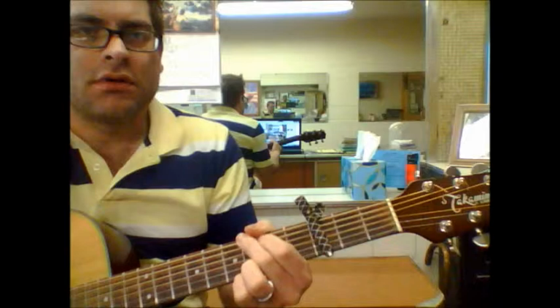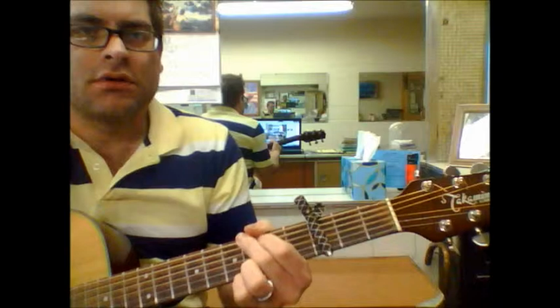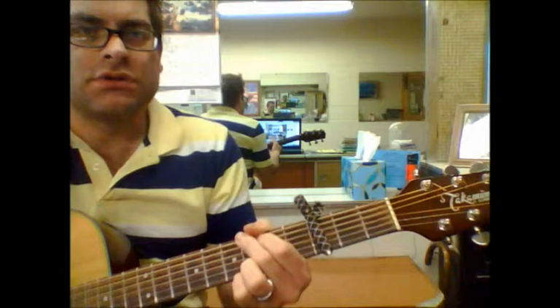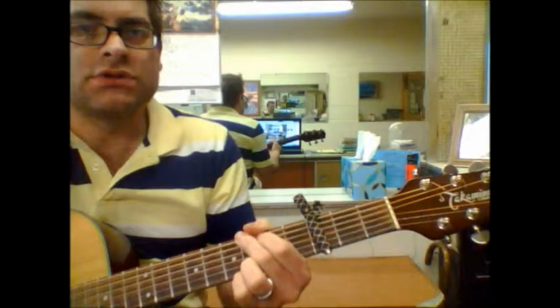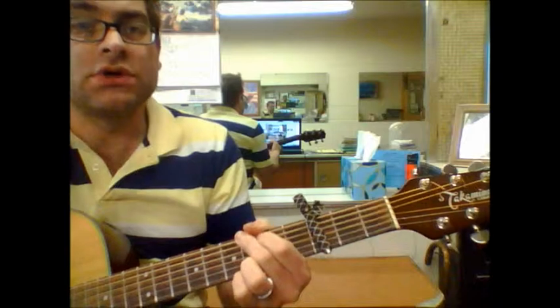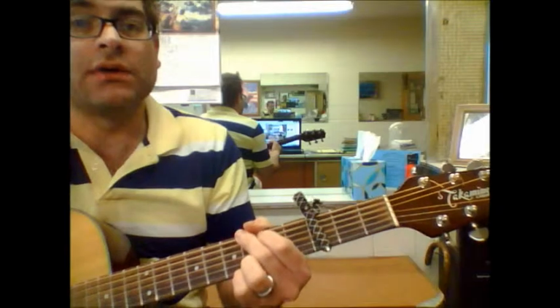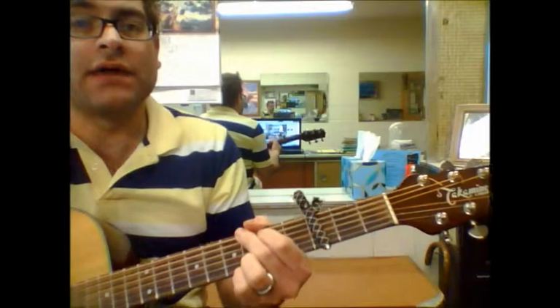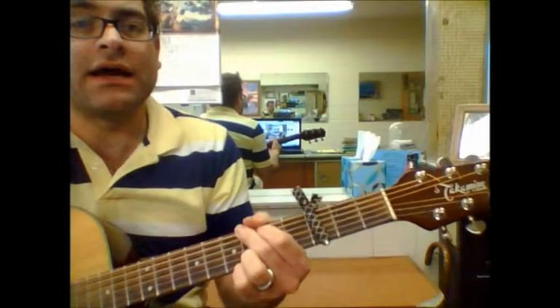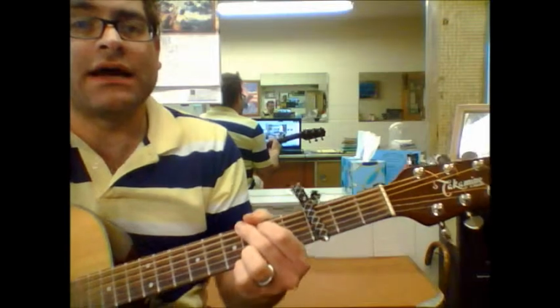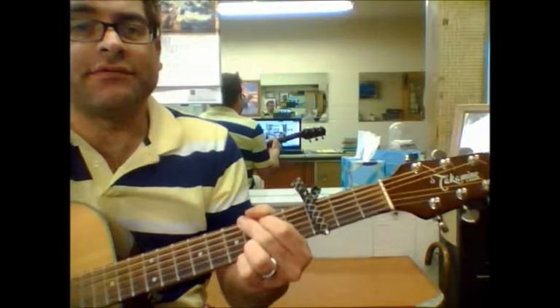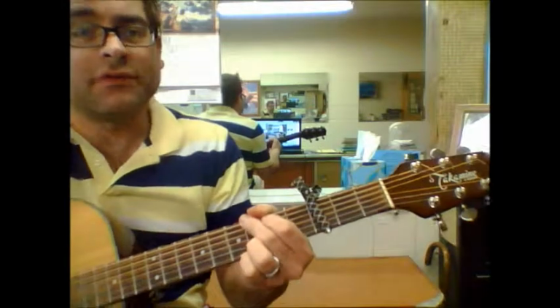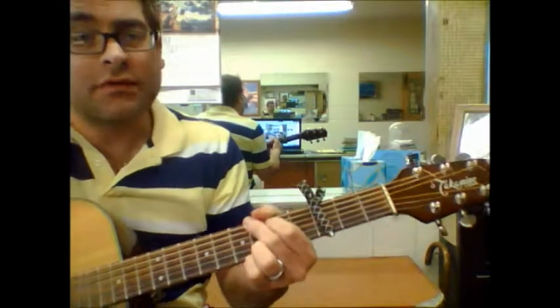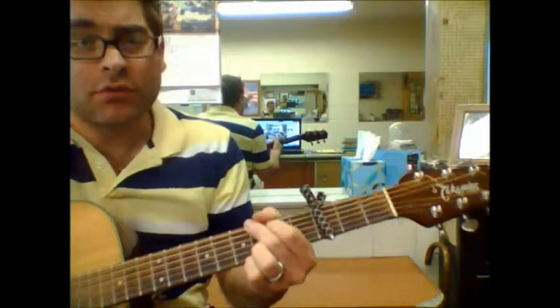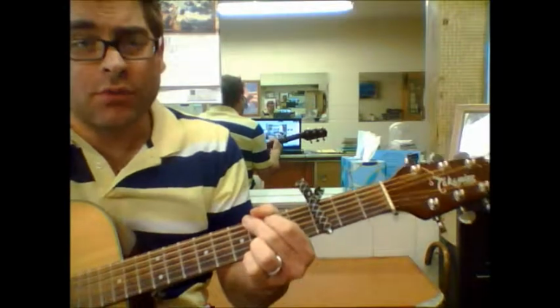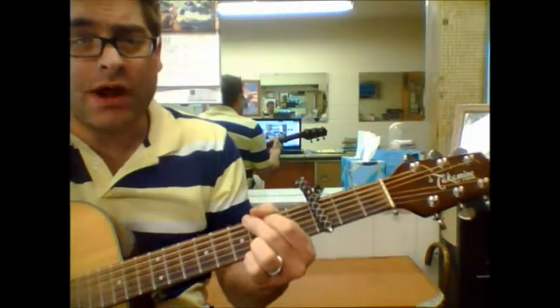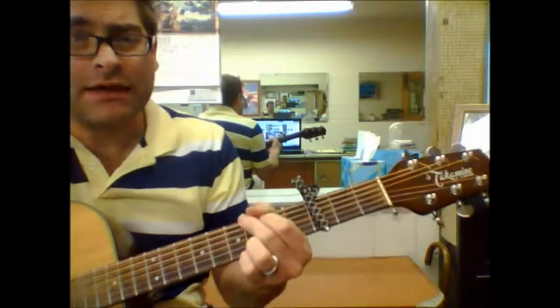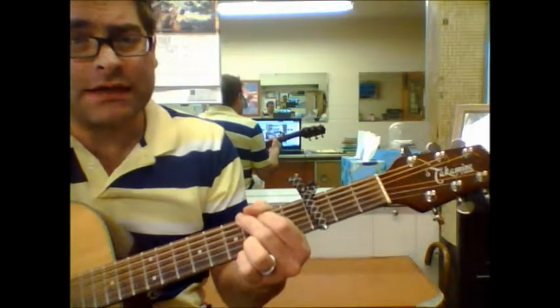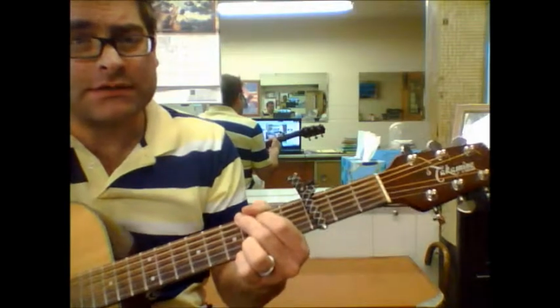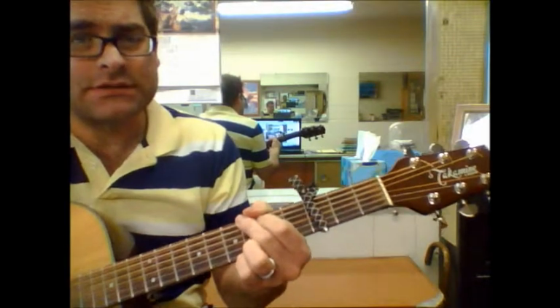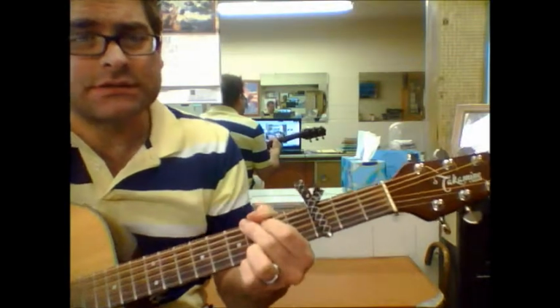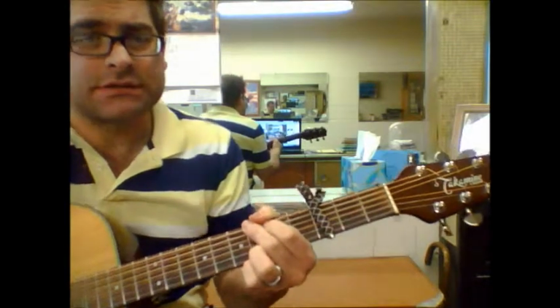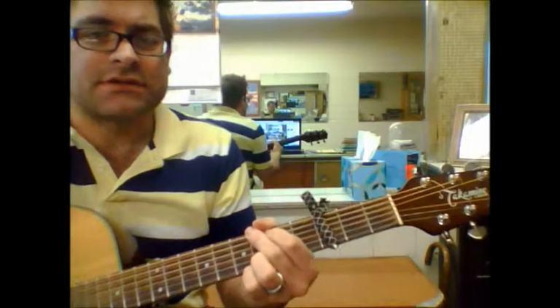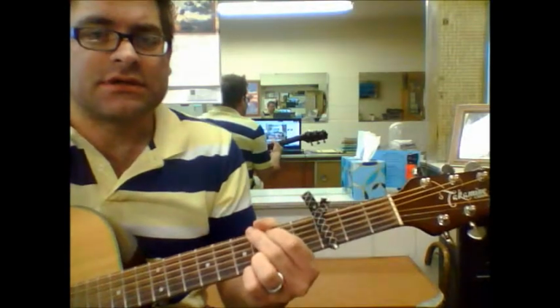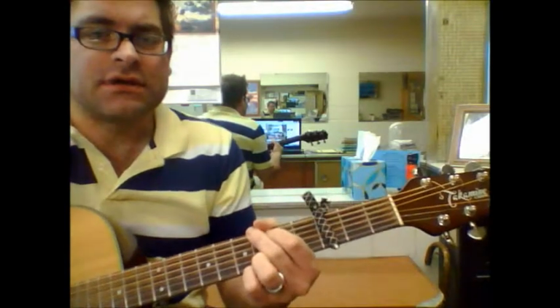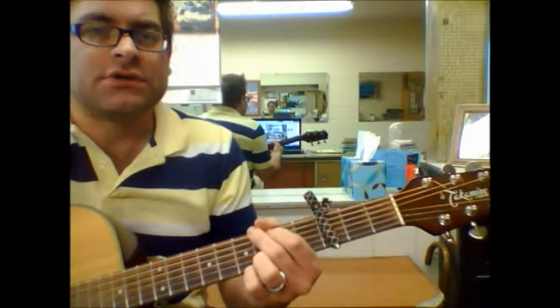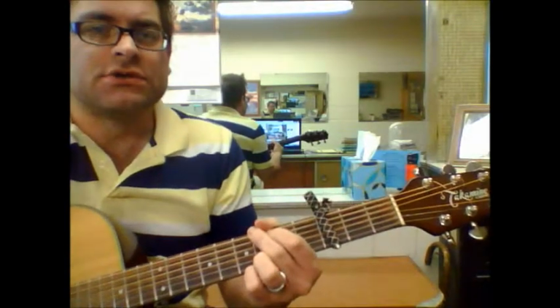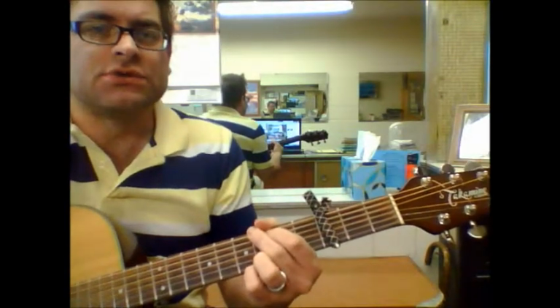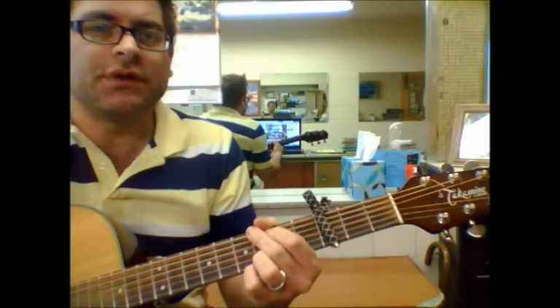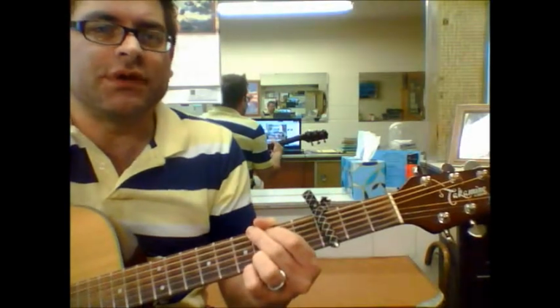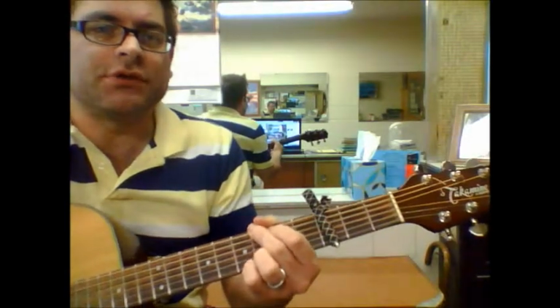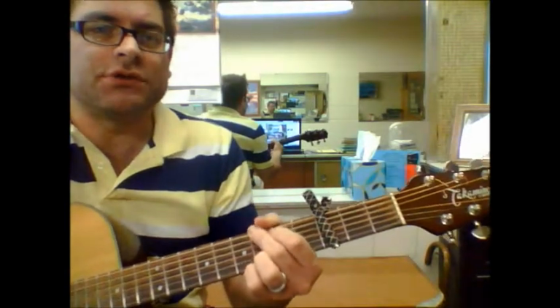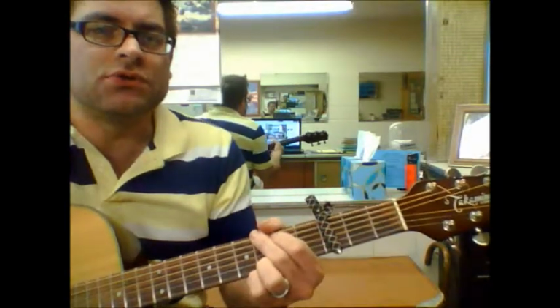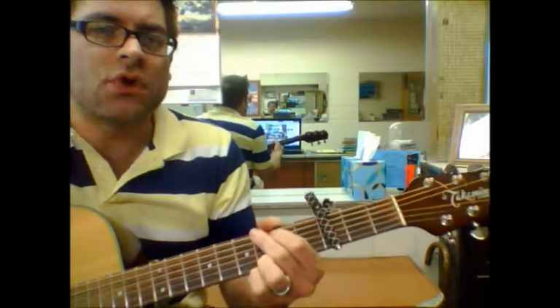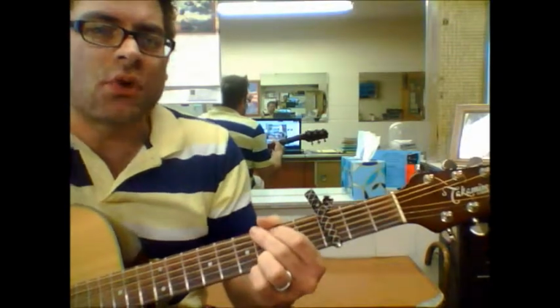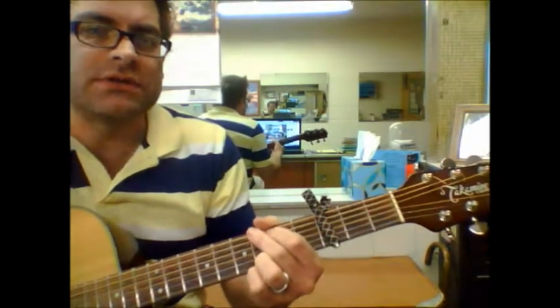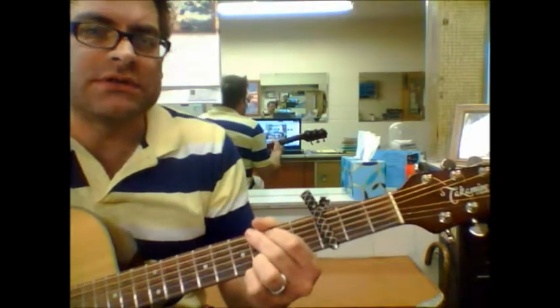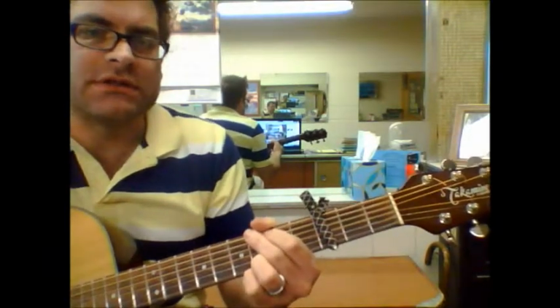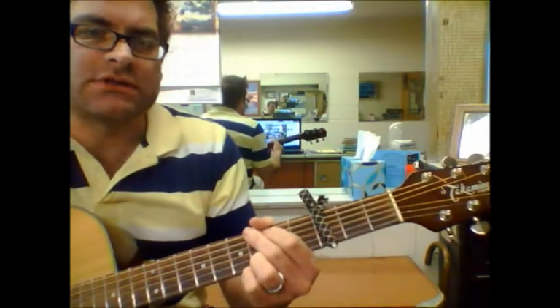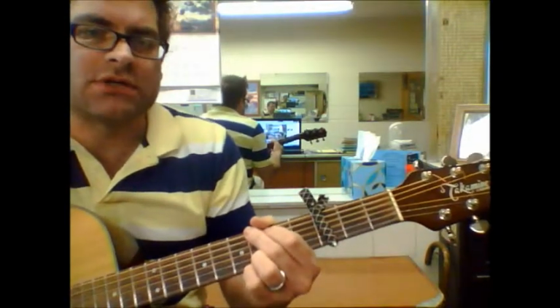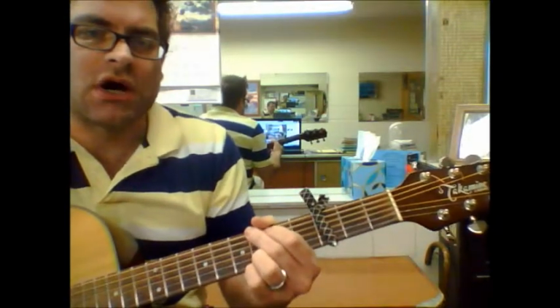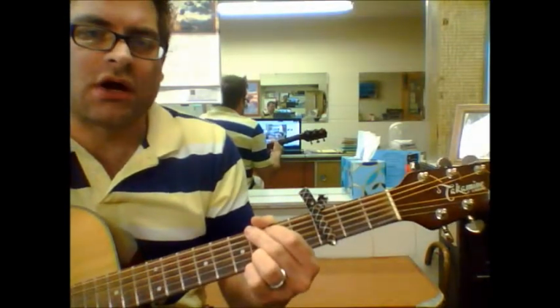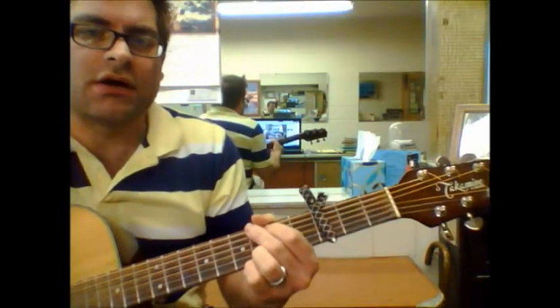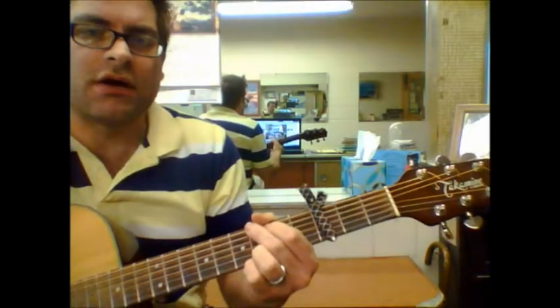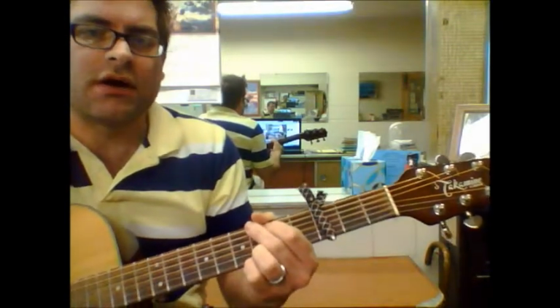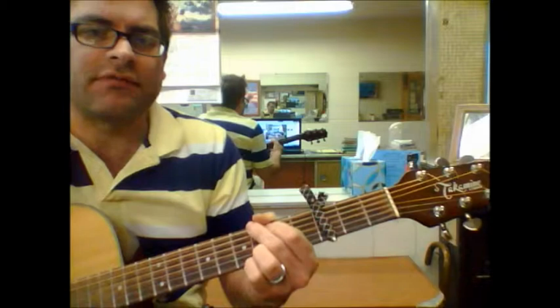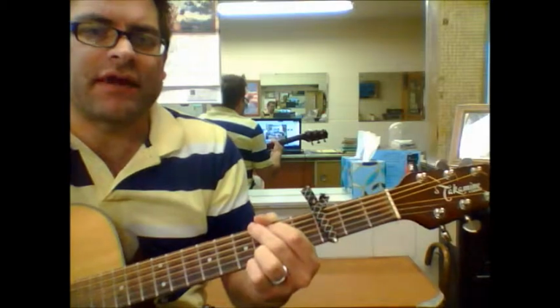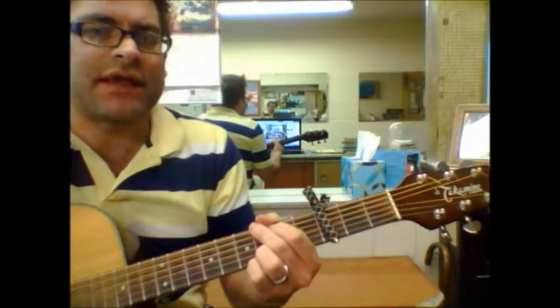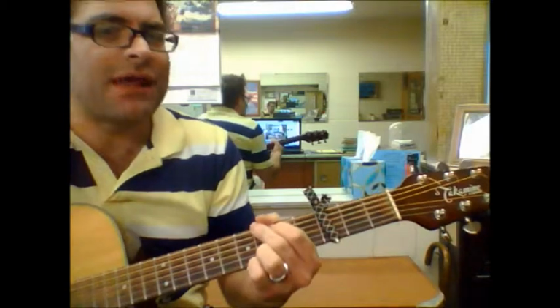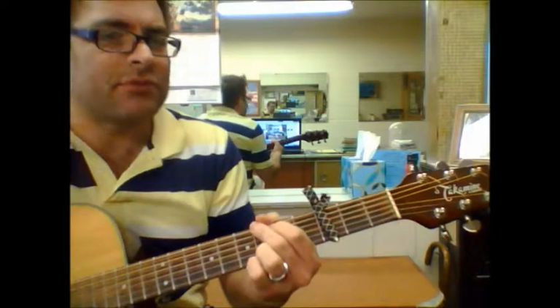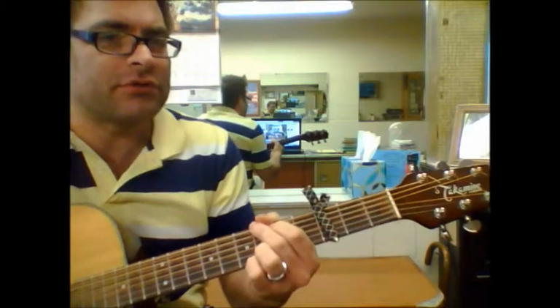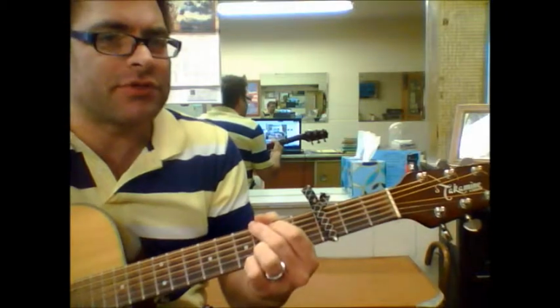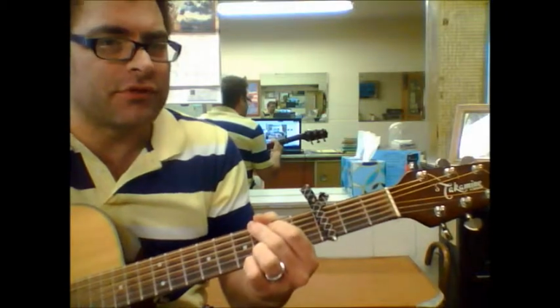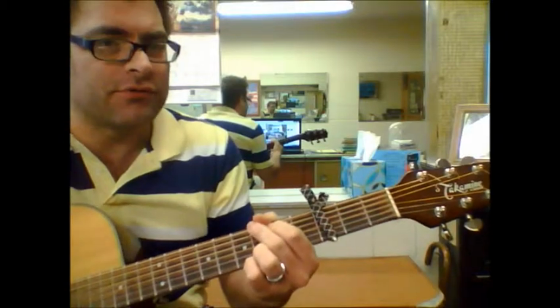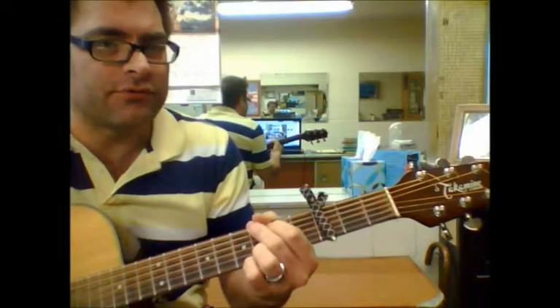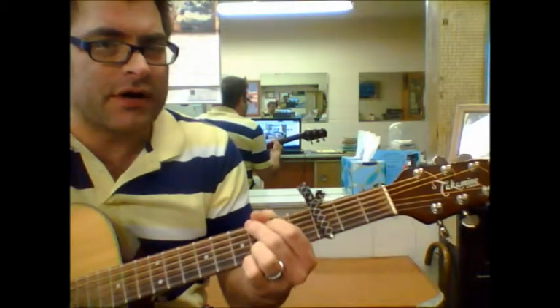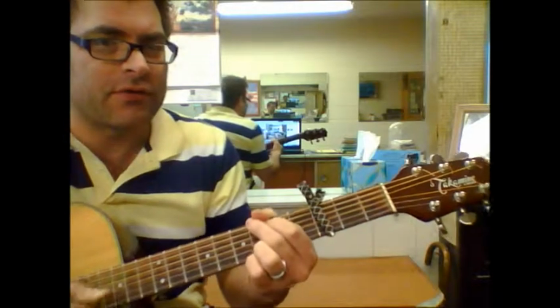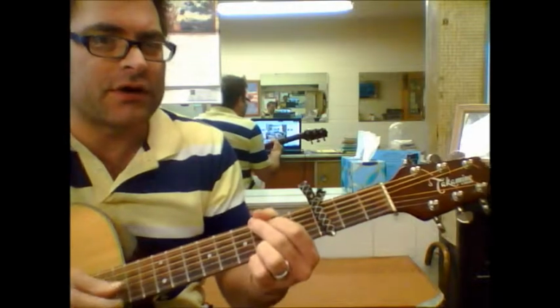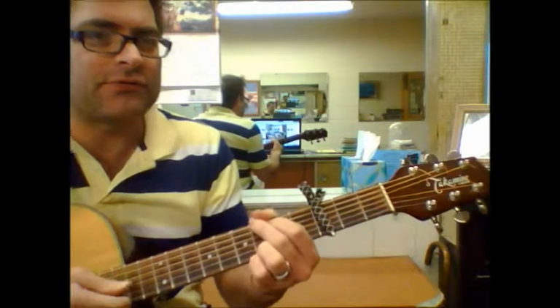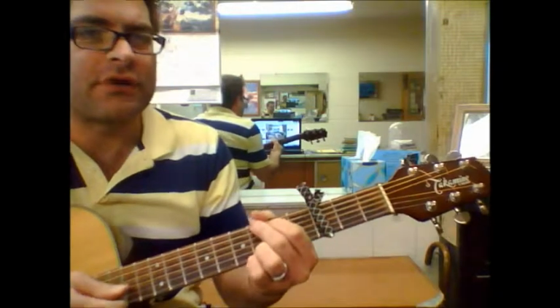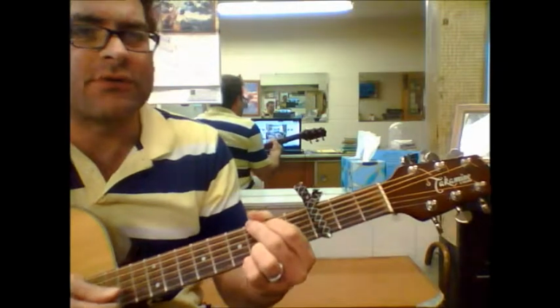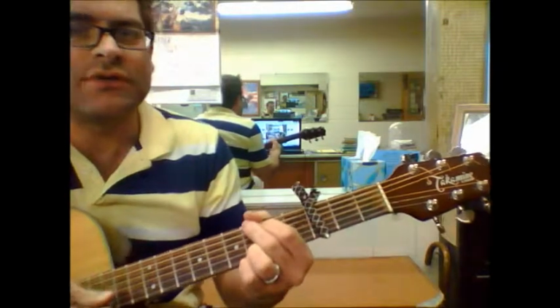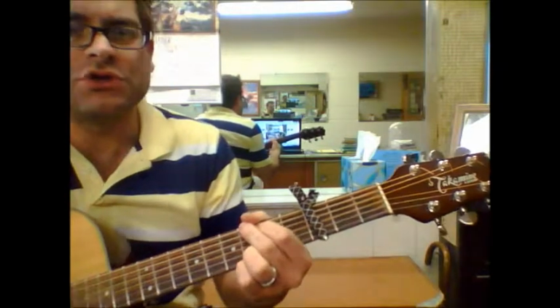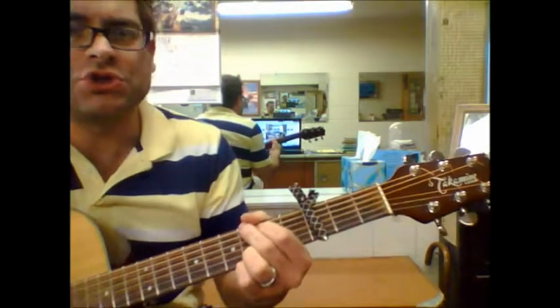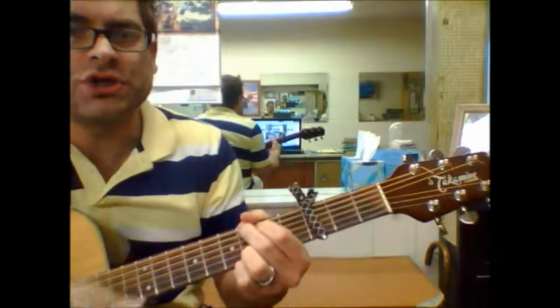So Alive by Love and Rockets. There's really only two chords in this song. I've got a capo in the third fret. We're going to start with a G.